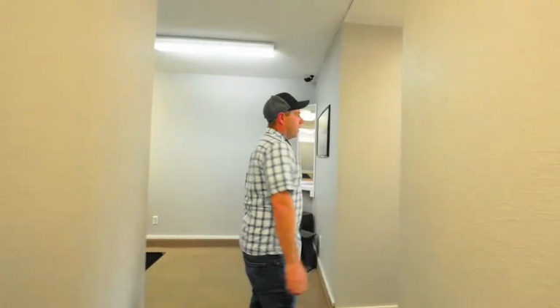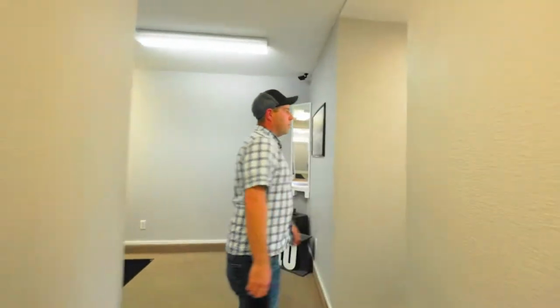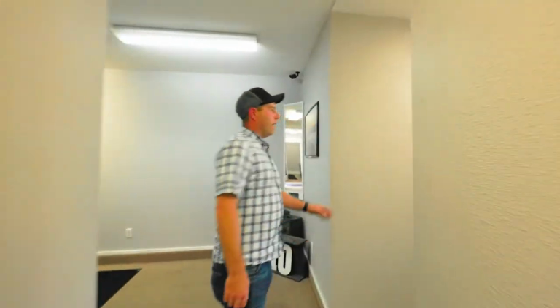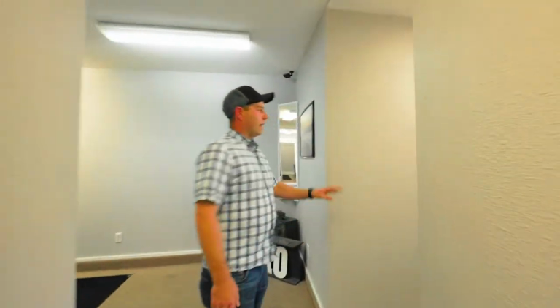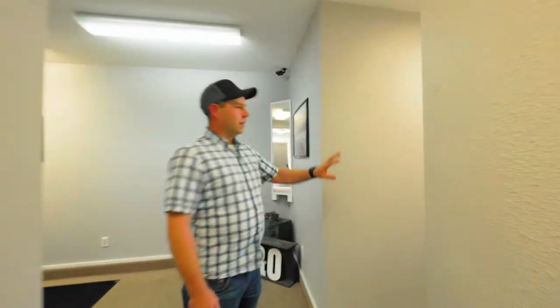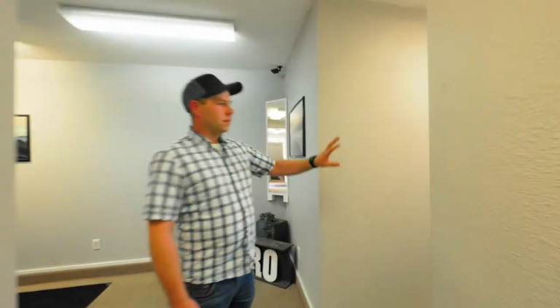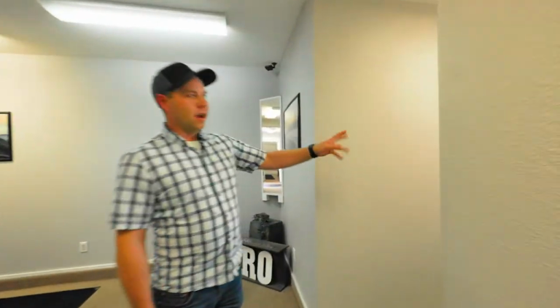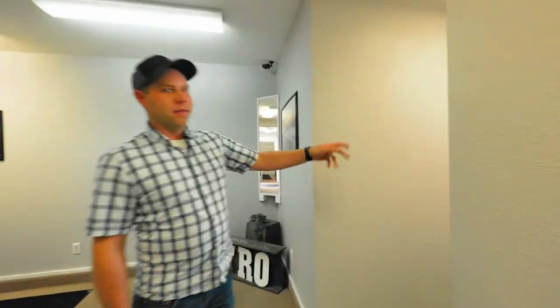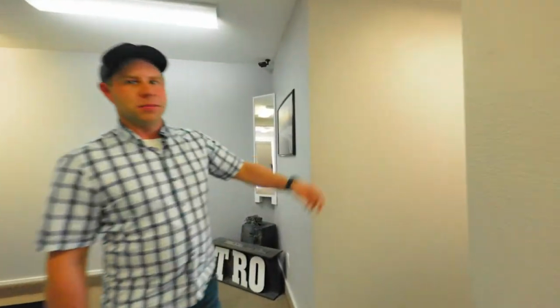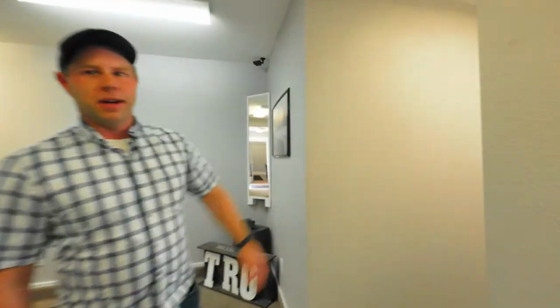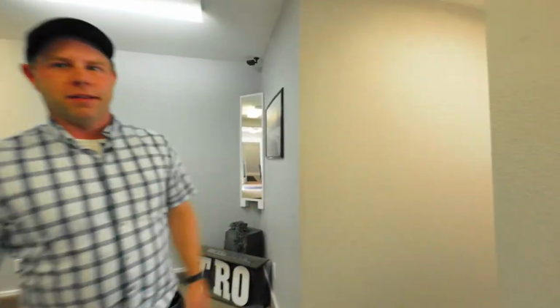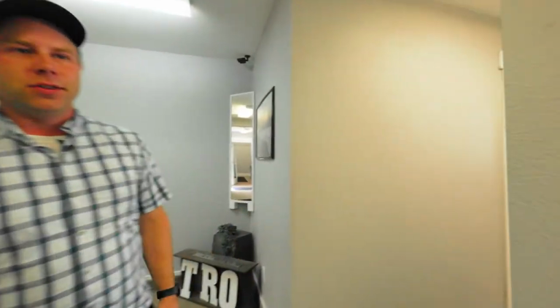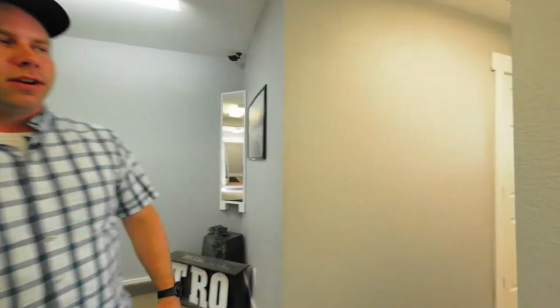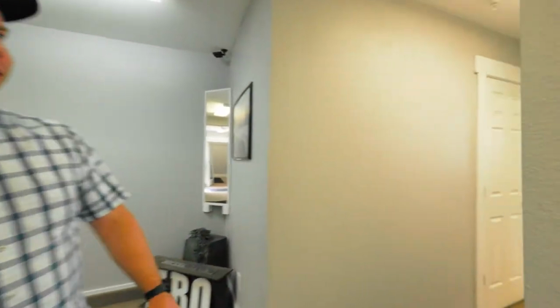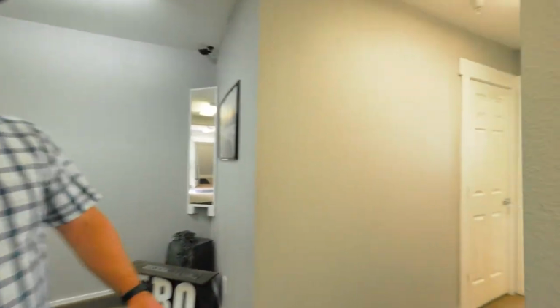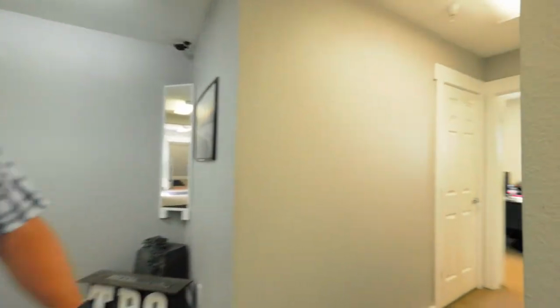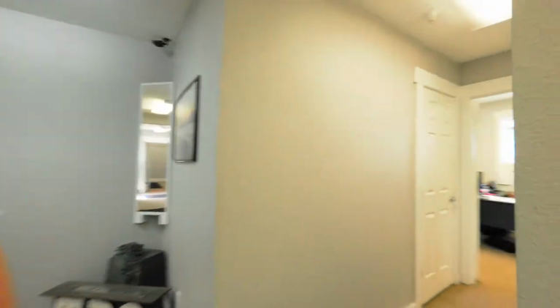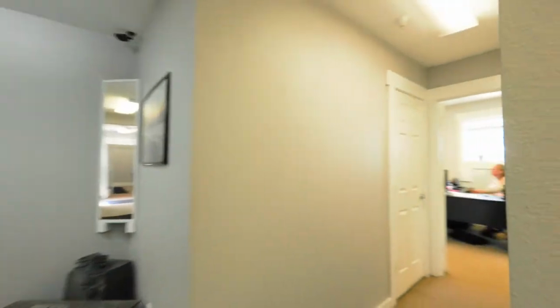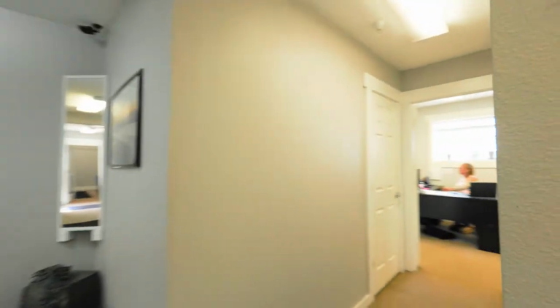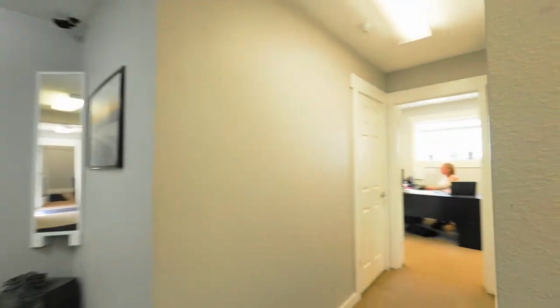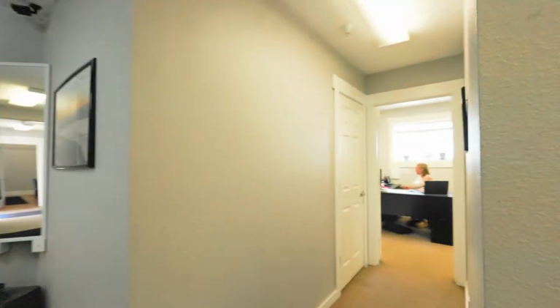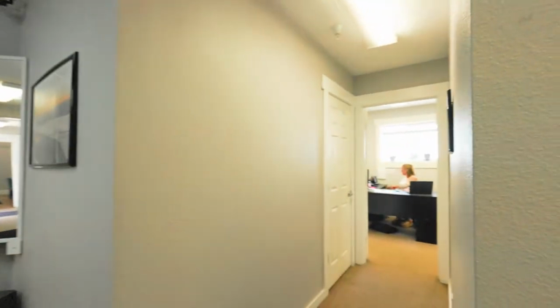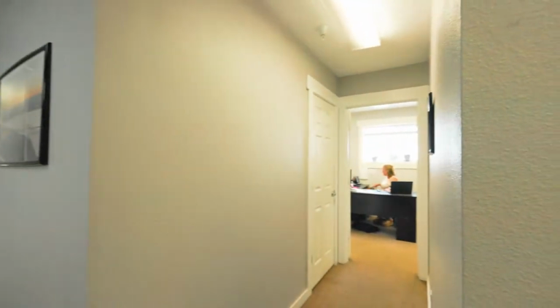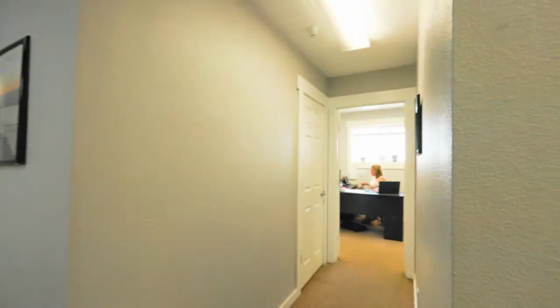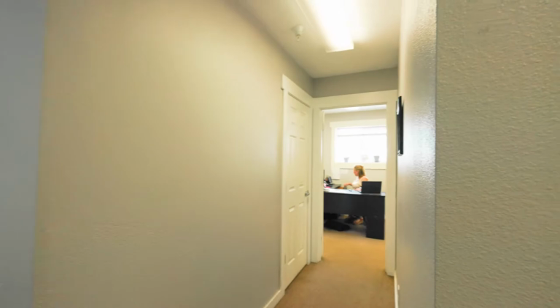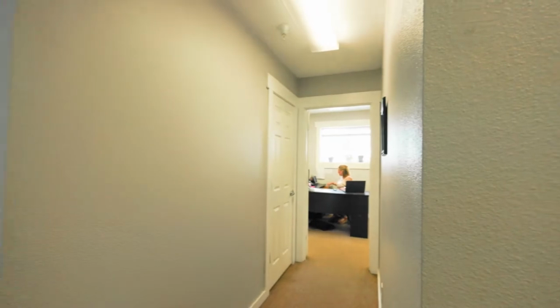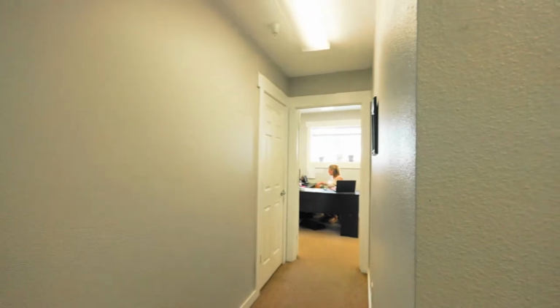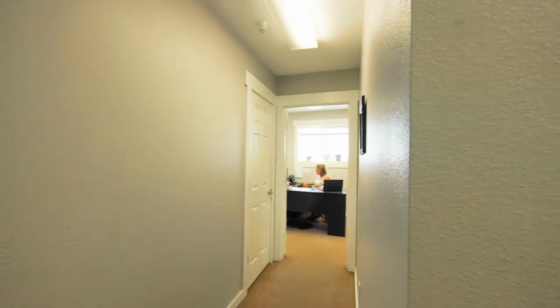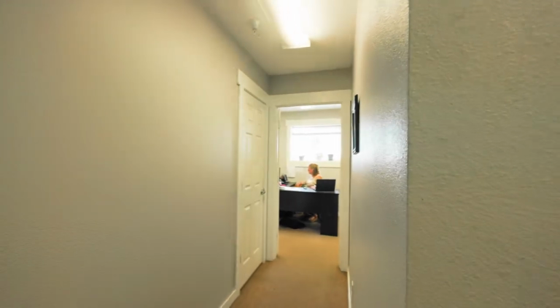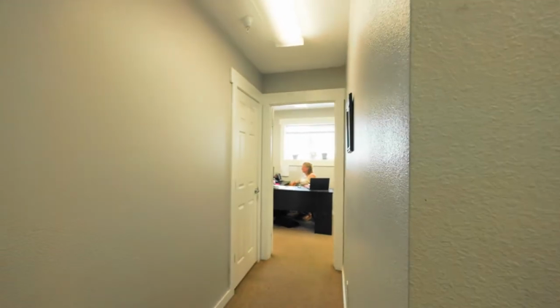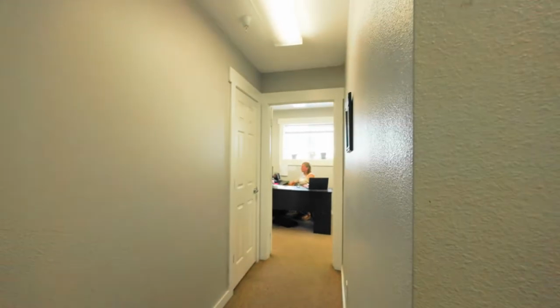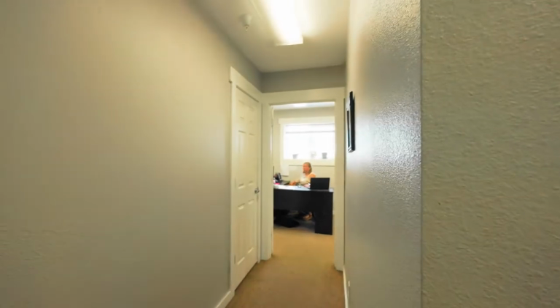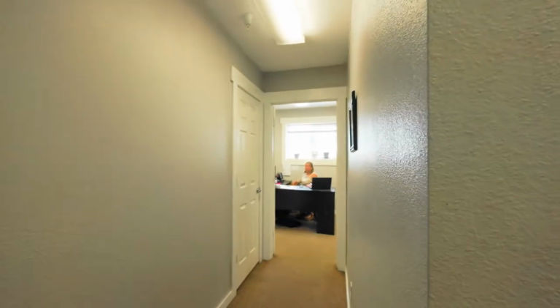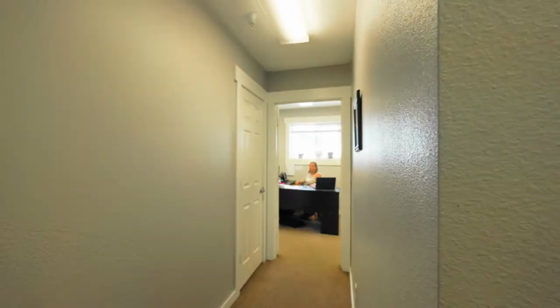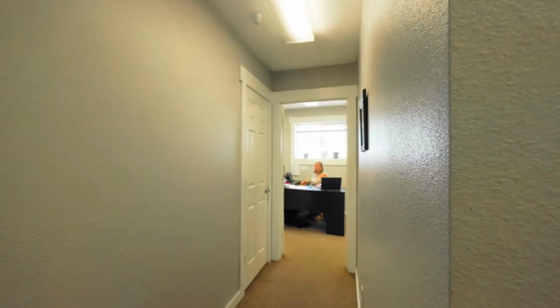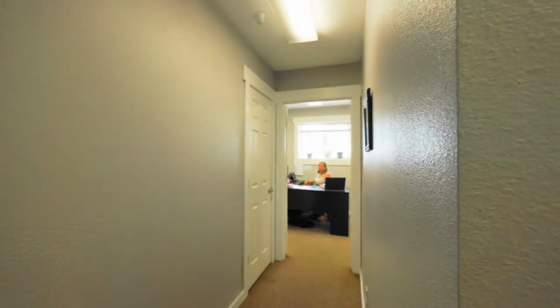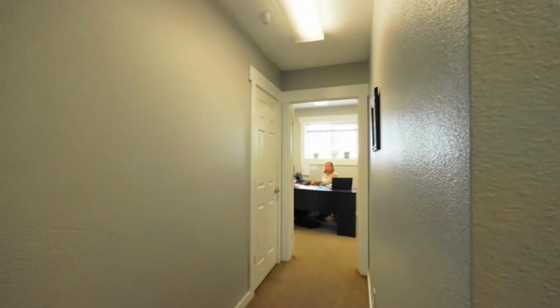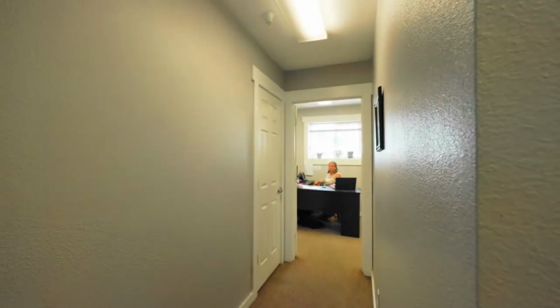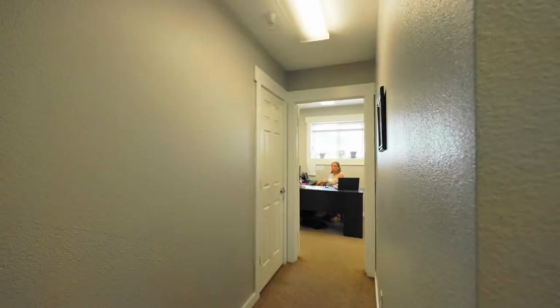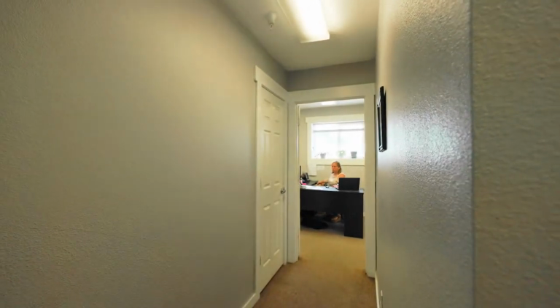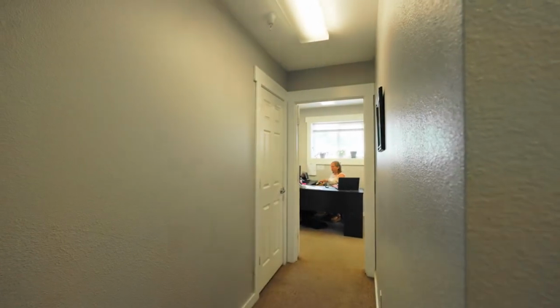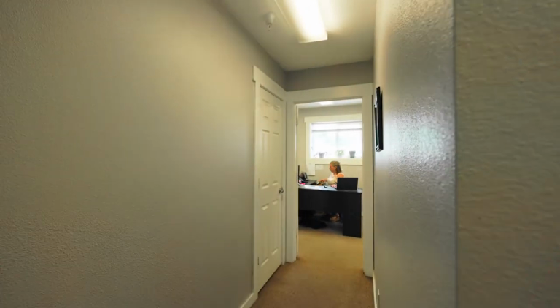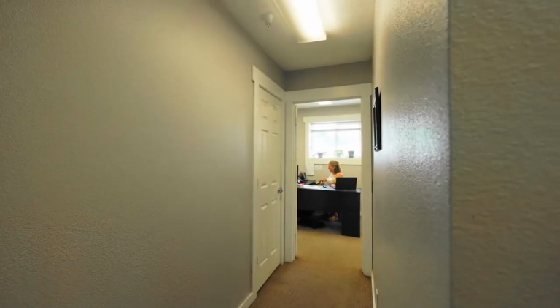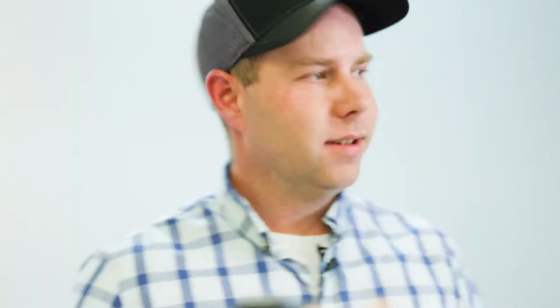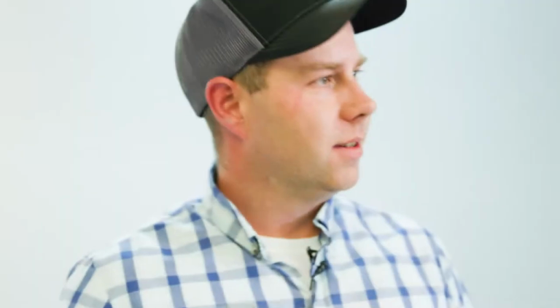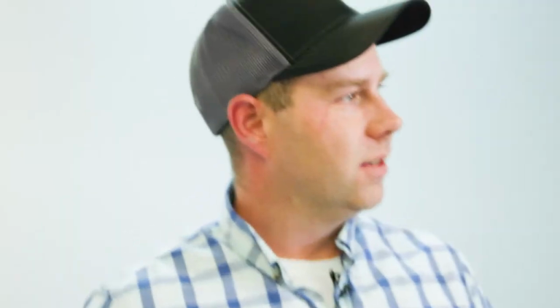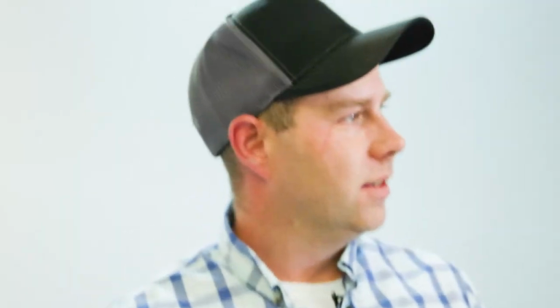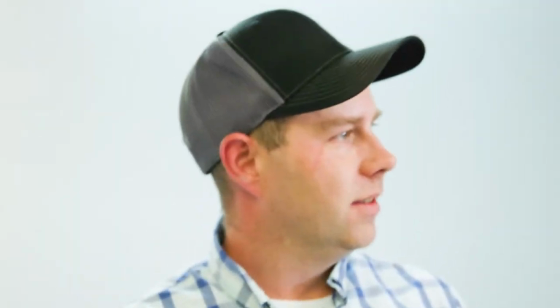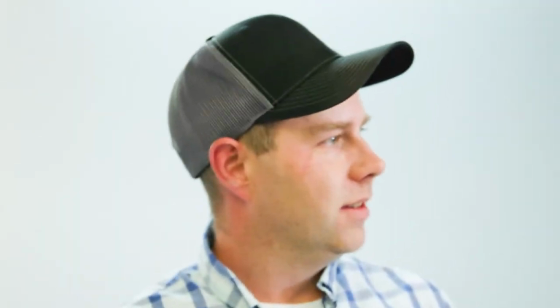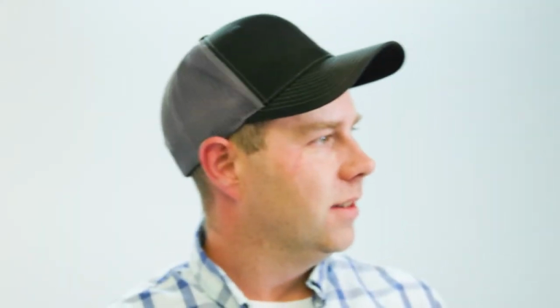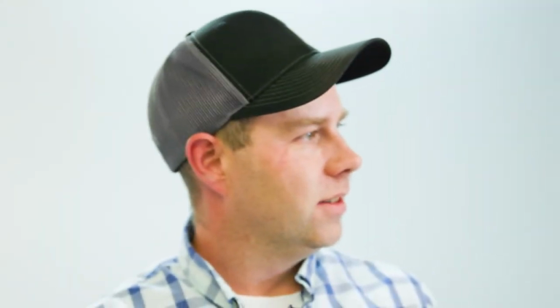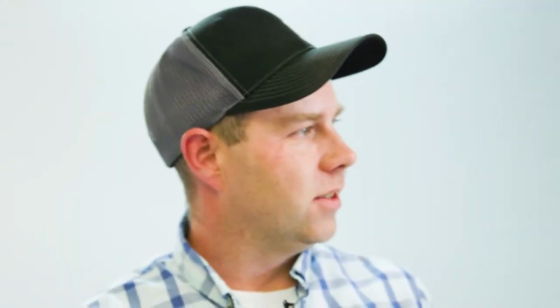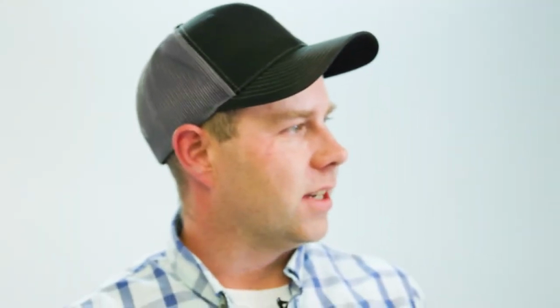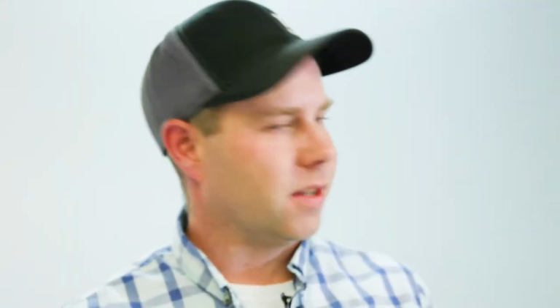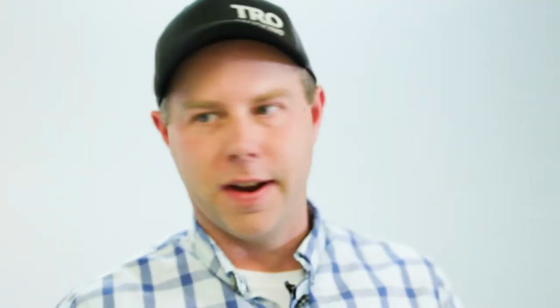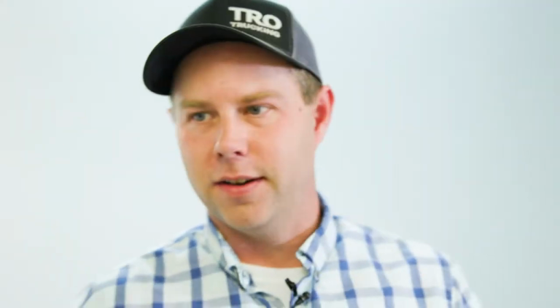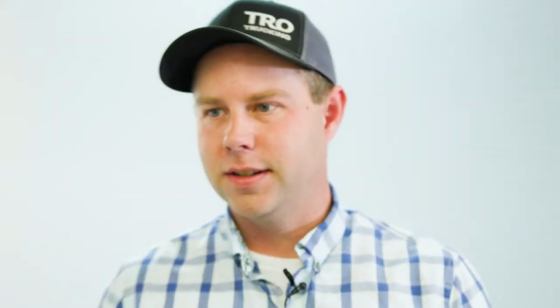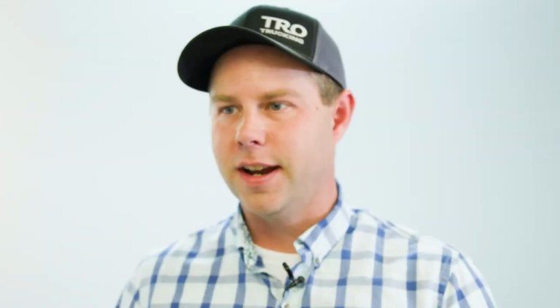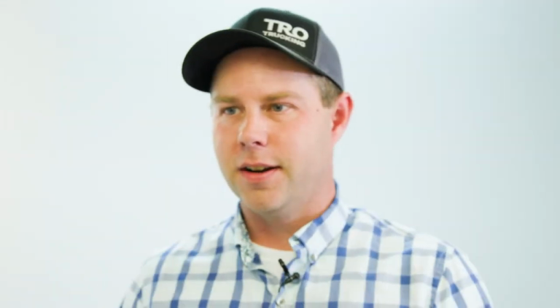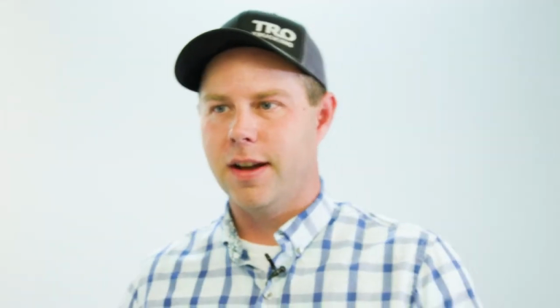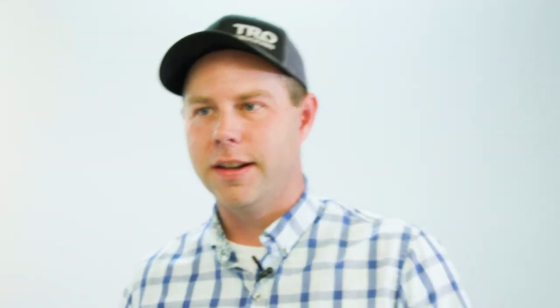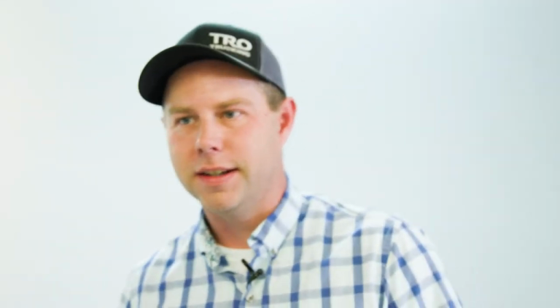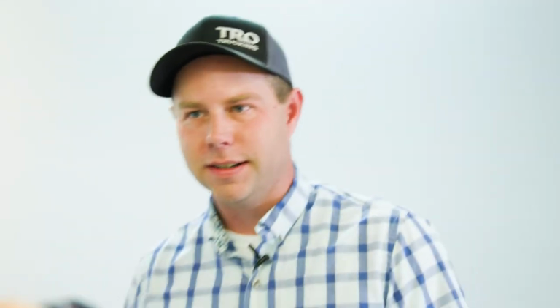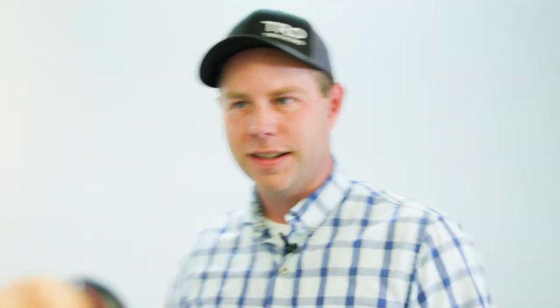Back in this office we have Shauna. She's the accounting supervisor, so she has the final say on a lot of things.